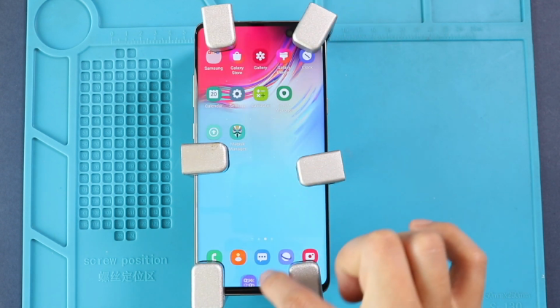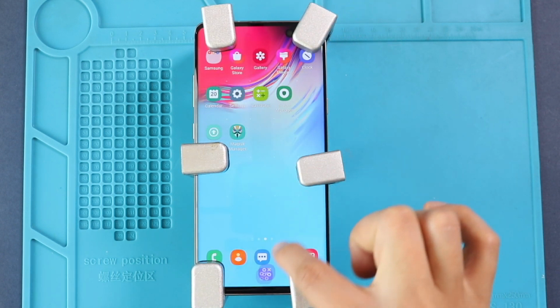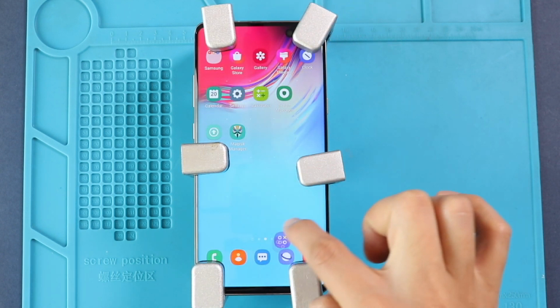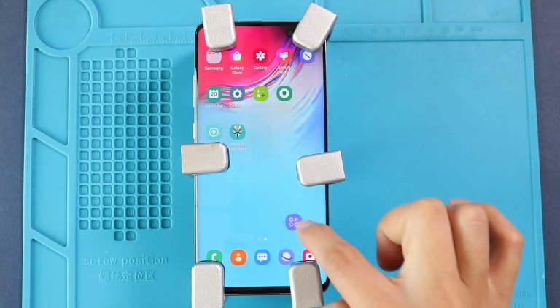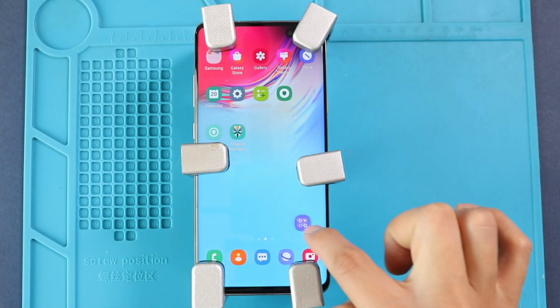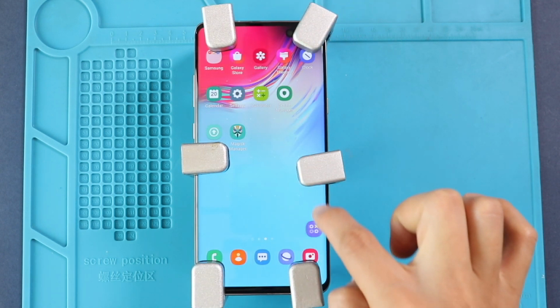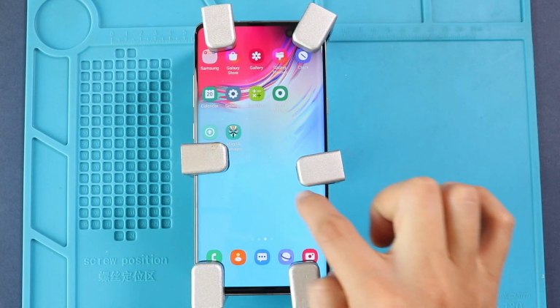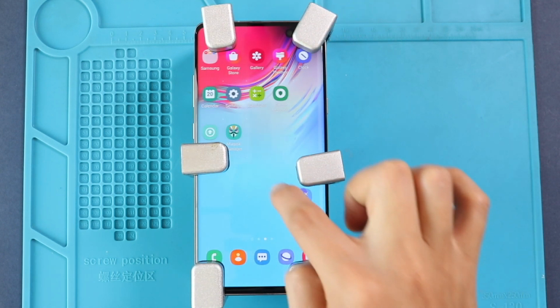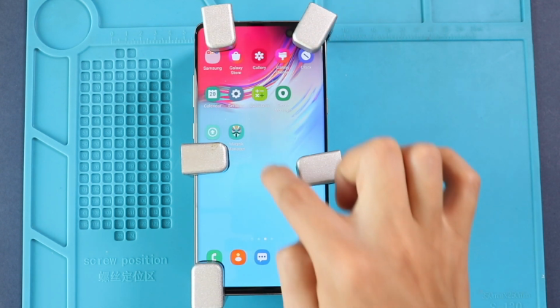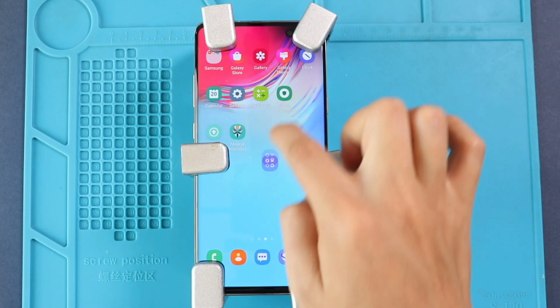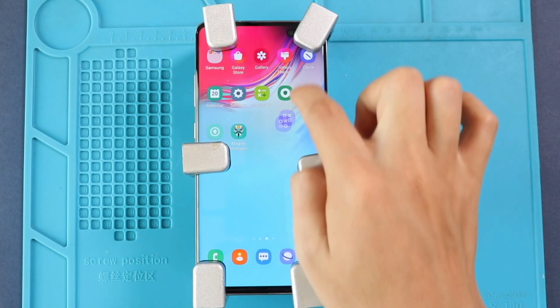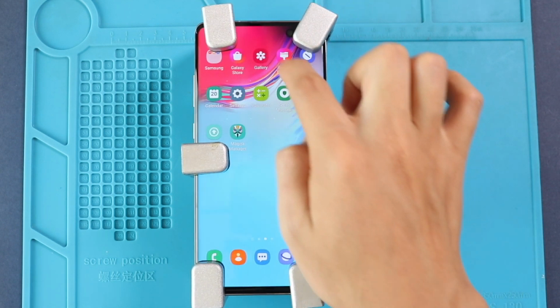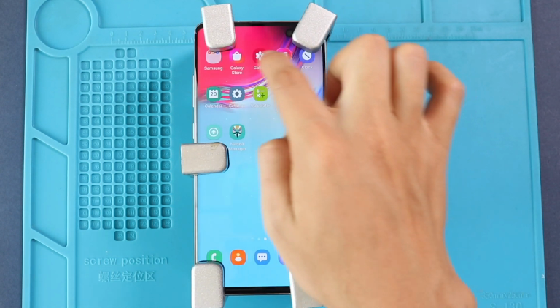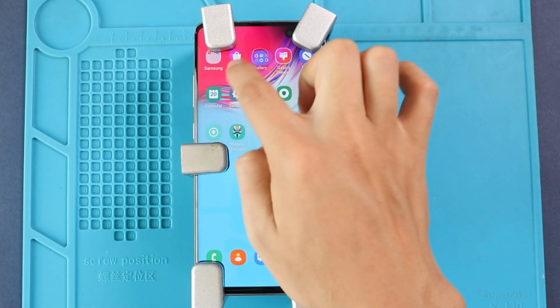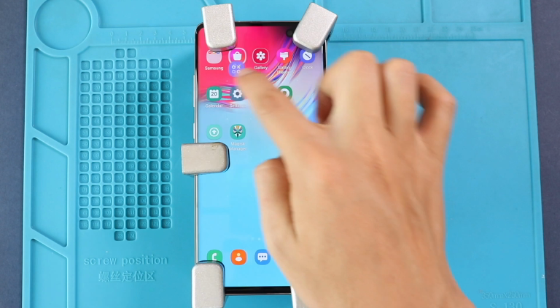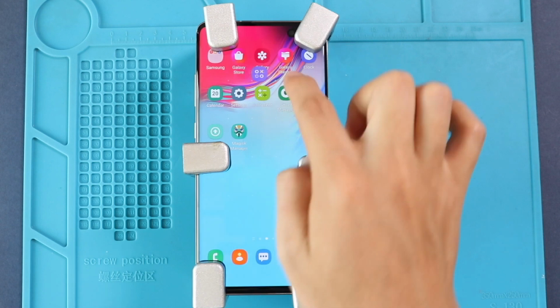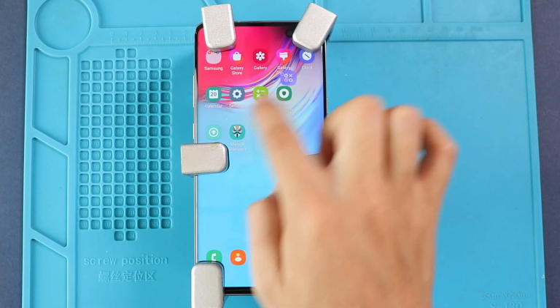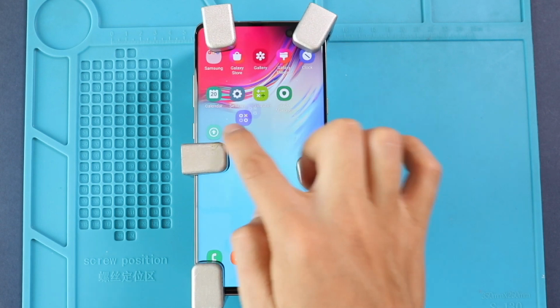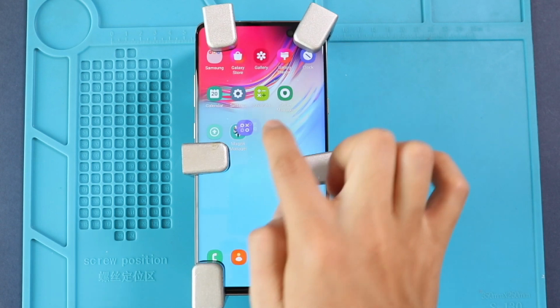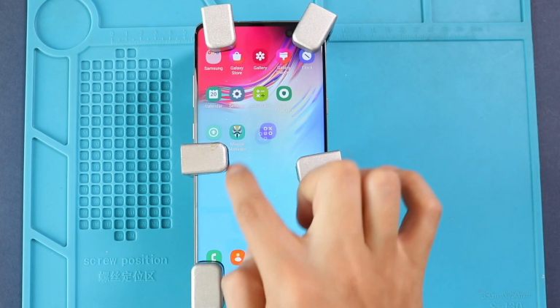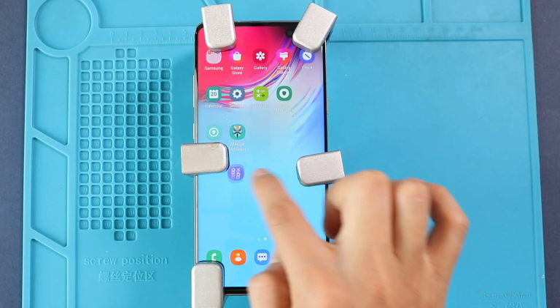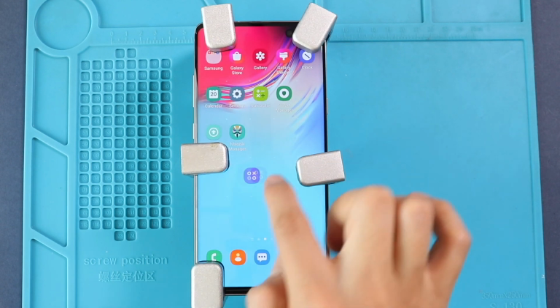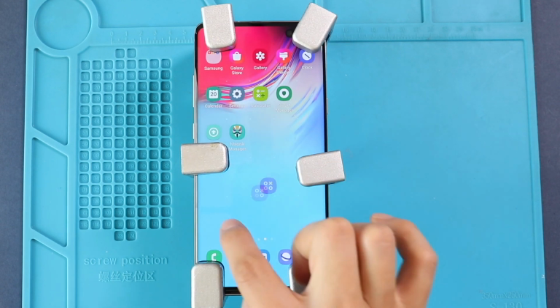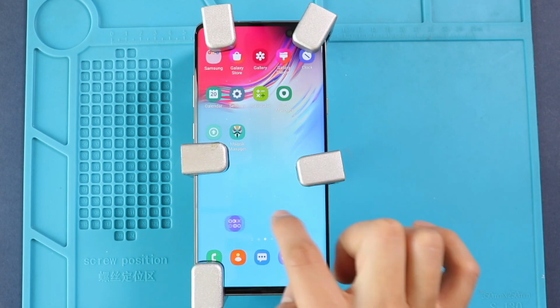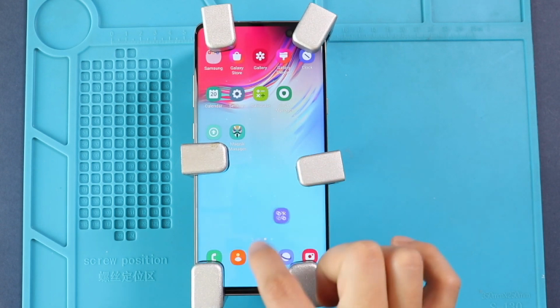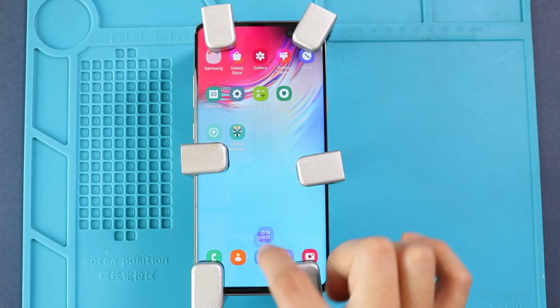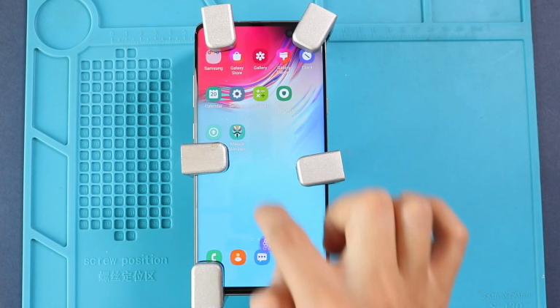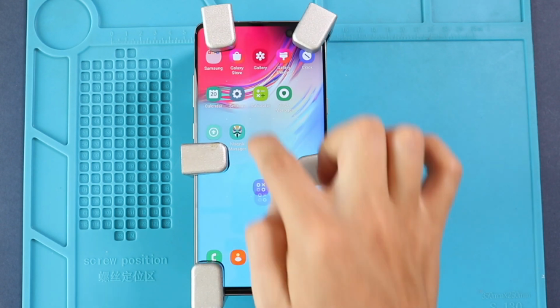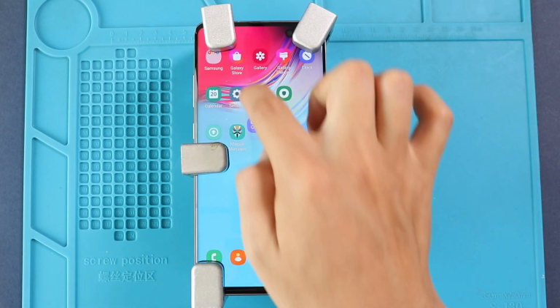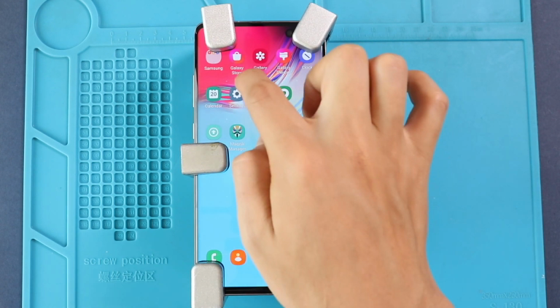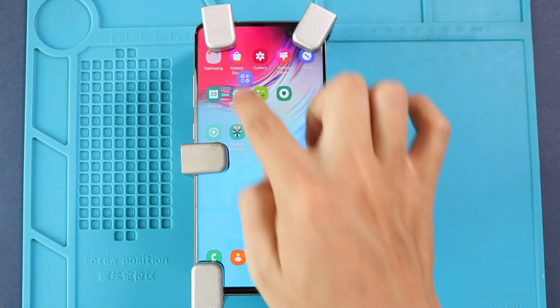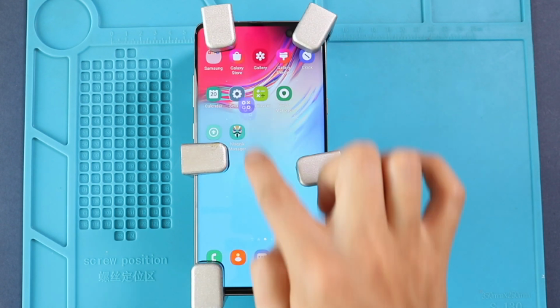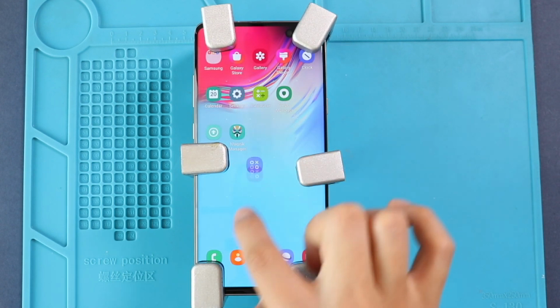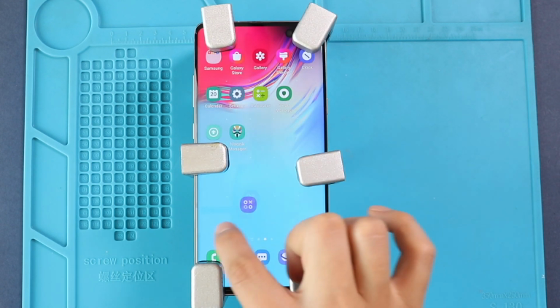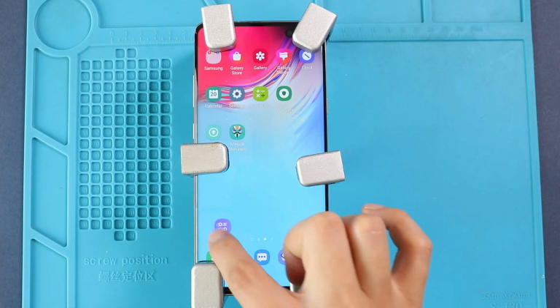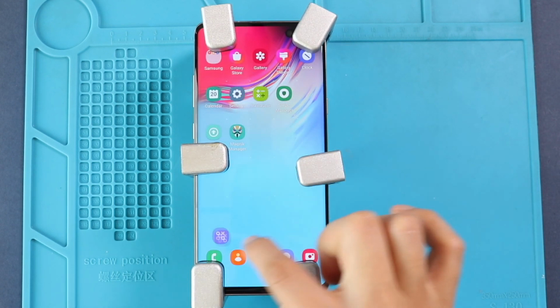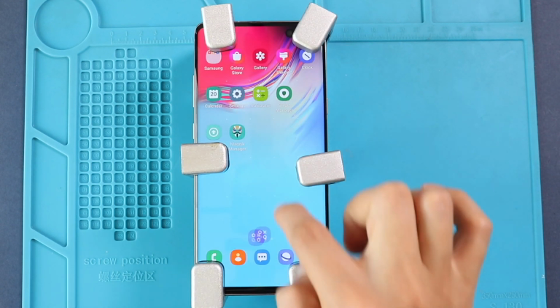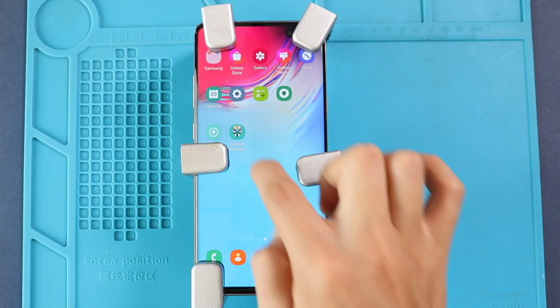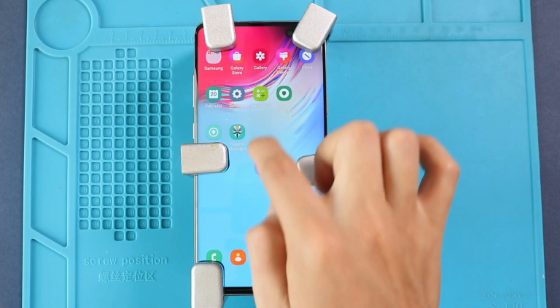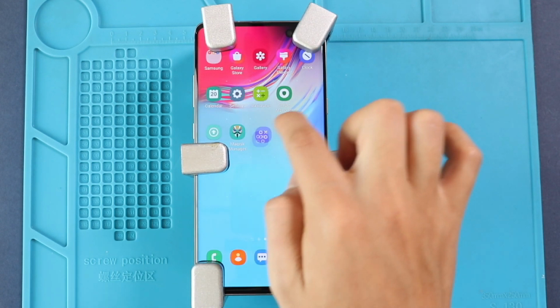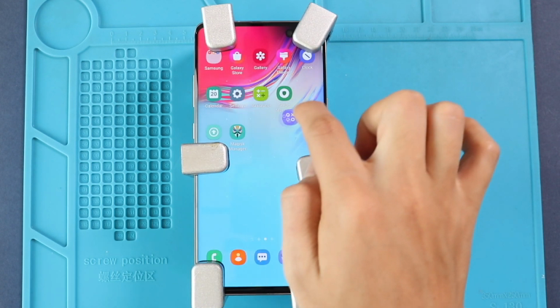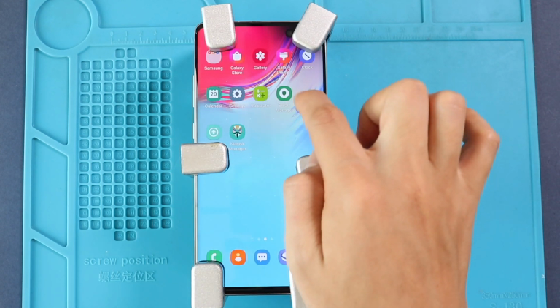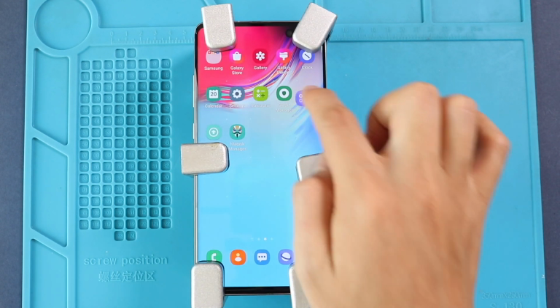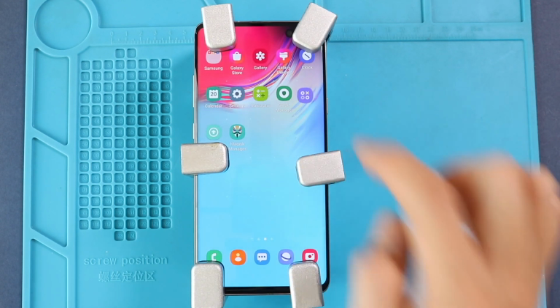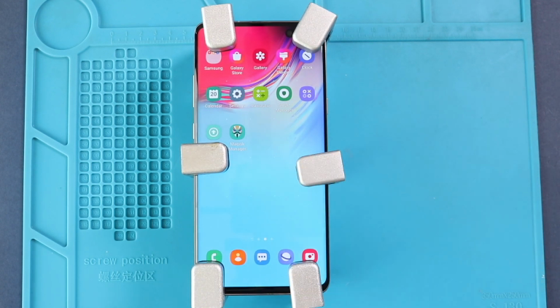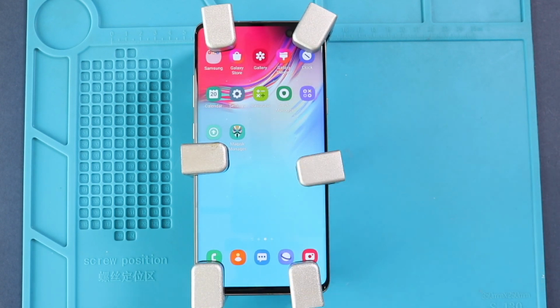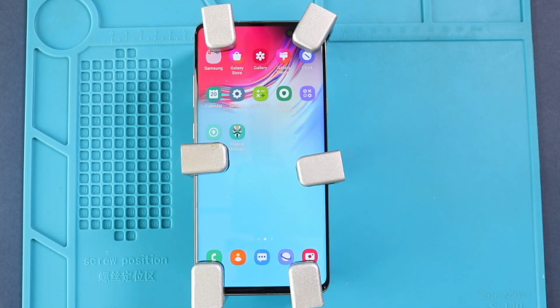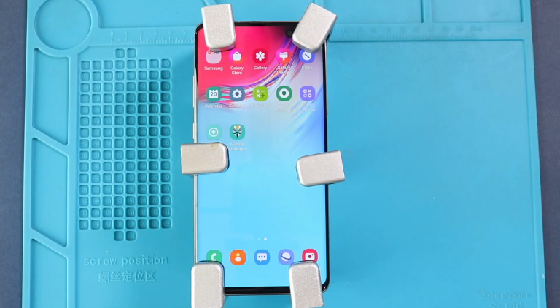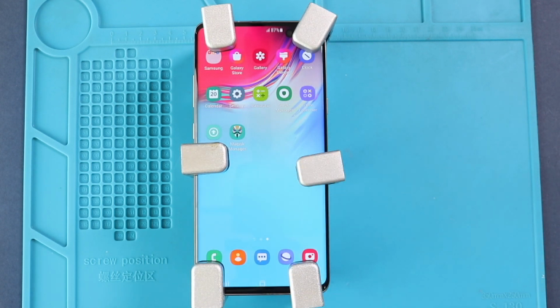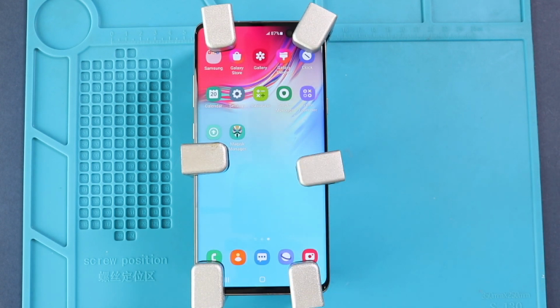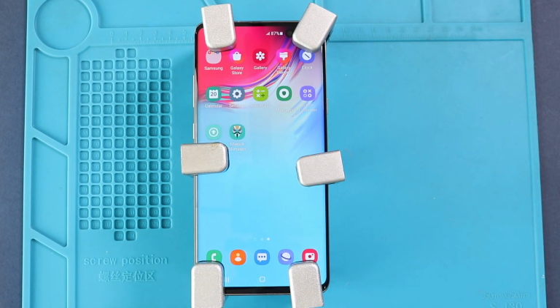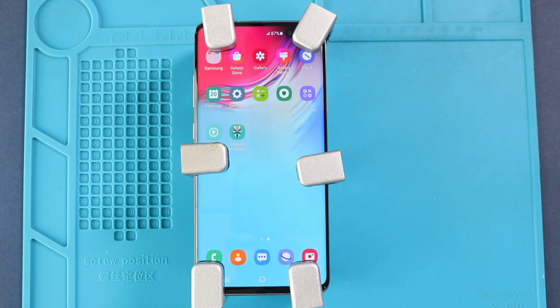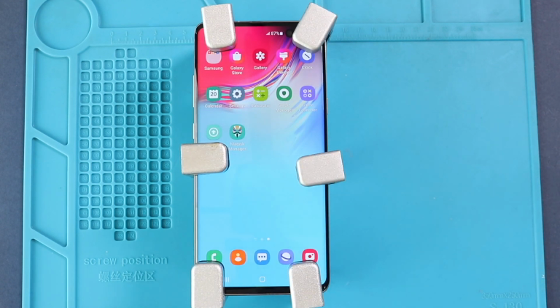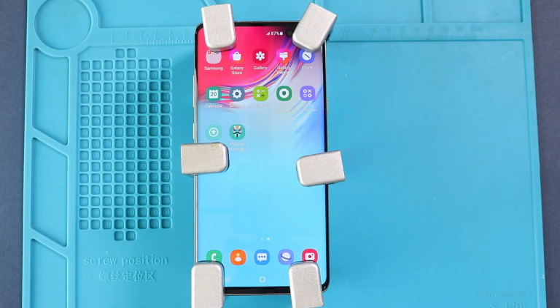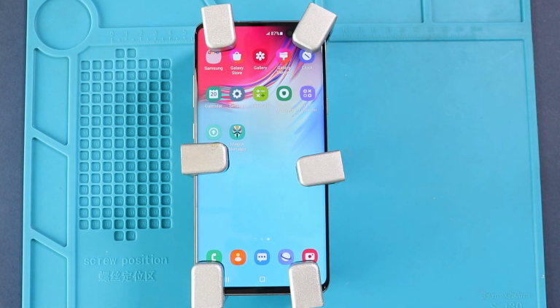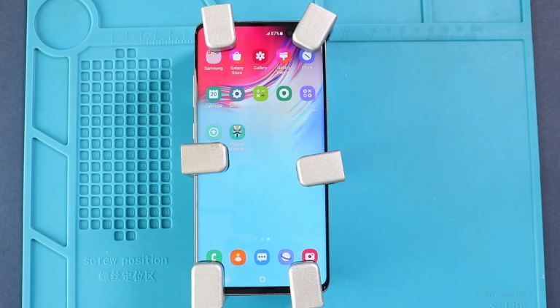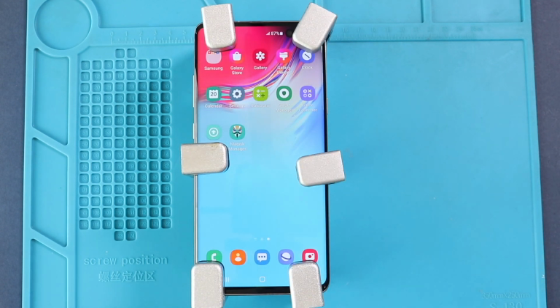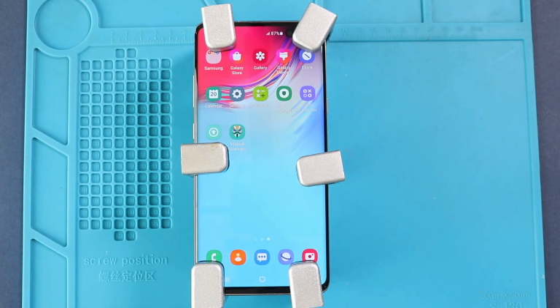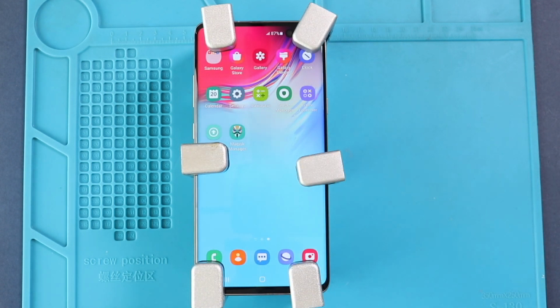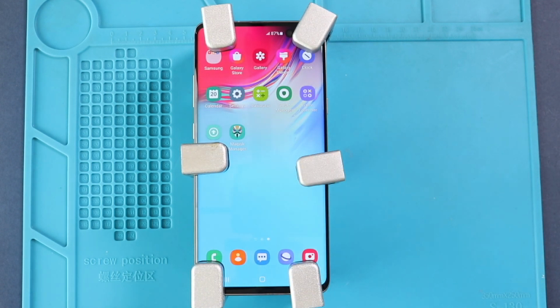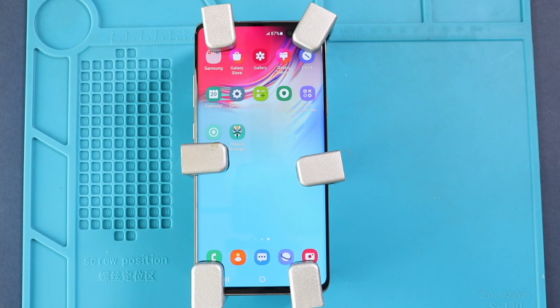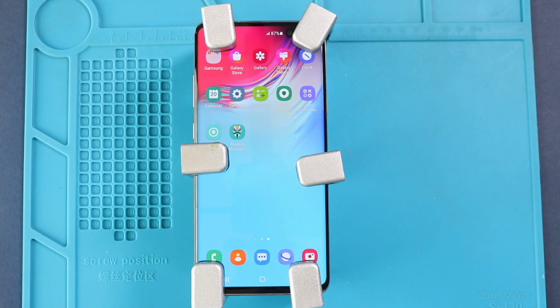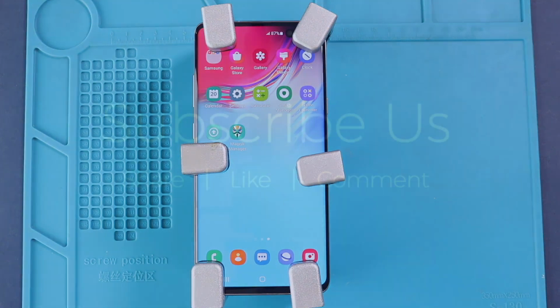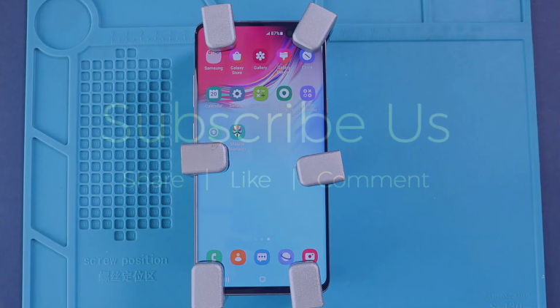Hope you have enjoyed the screen replacement guide and let us know if you have any questions. Please like, share and comment on our videos. Hit the subscribe button for more videos.